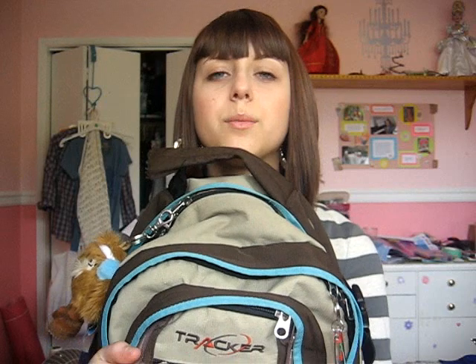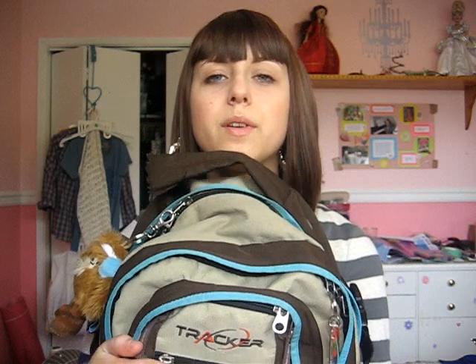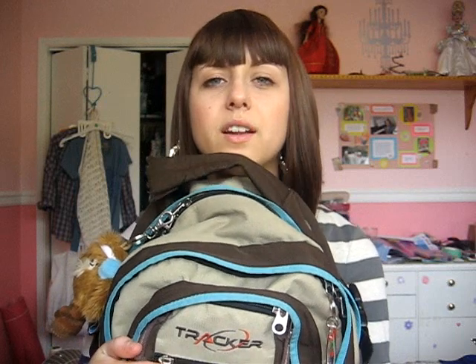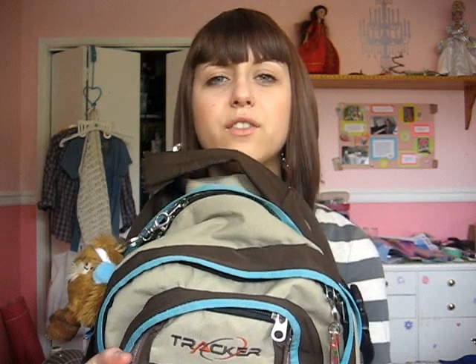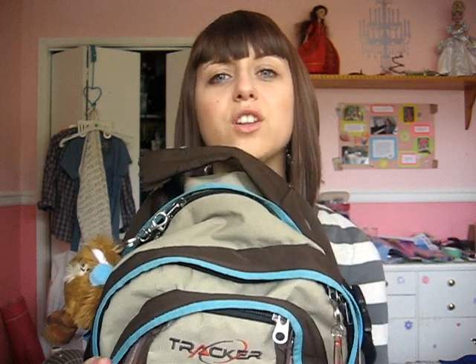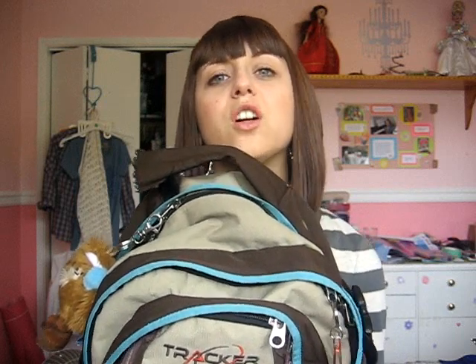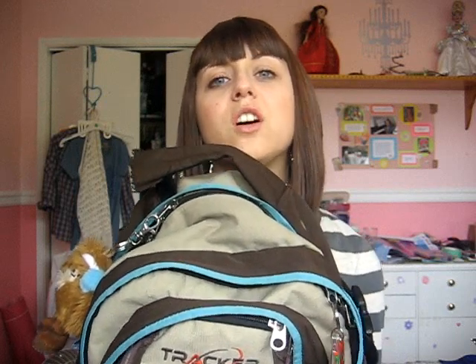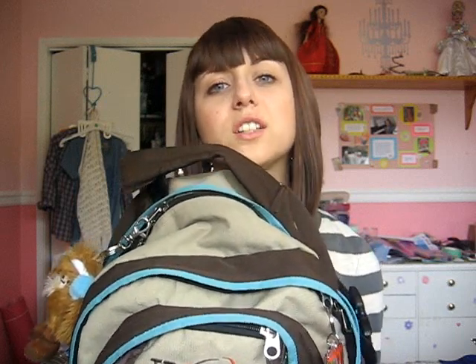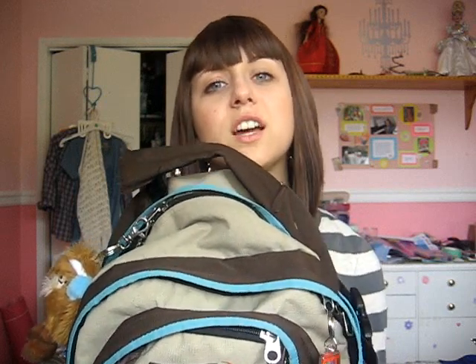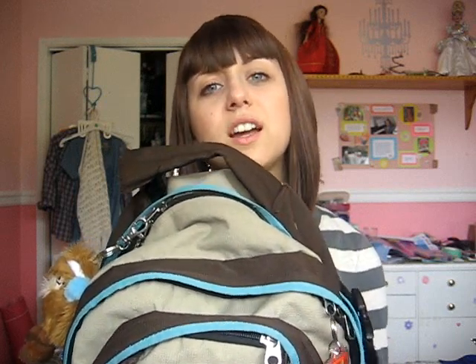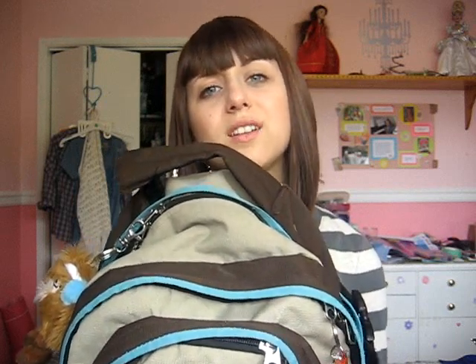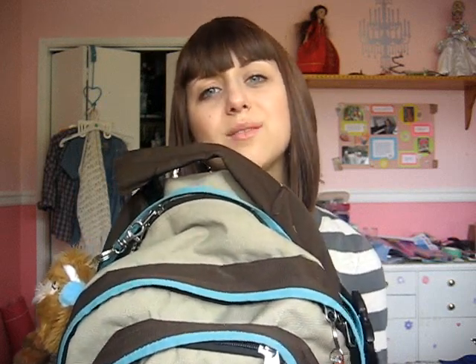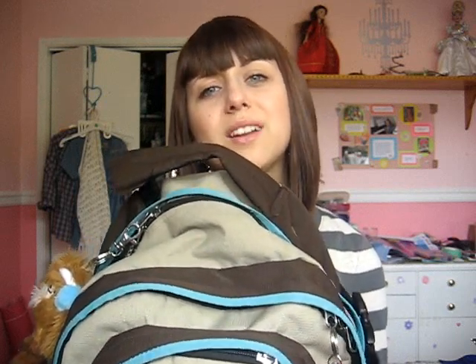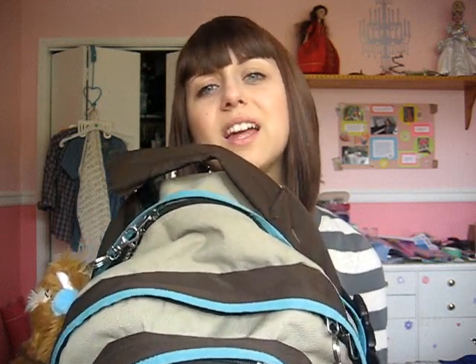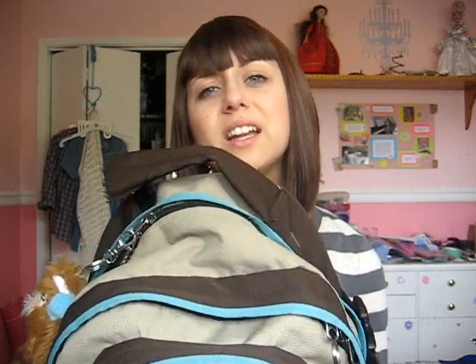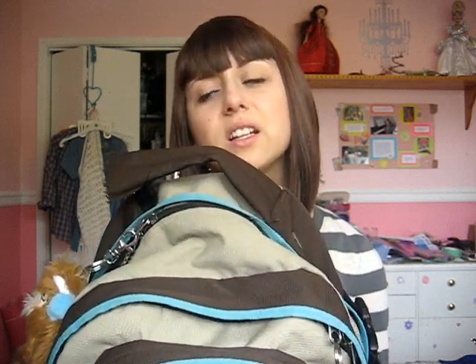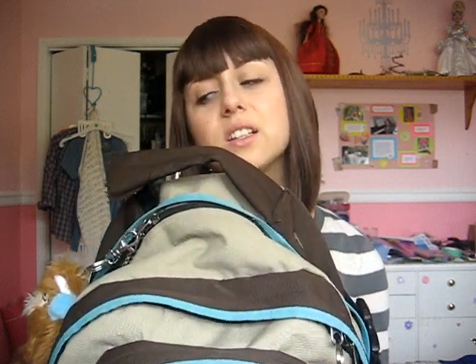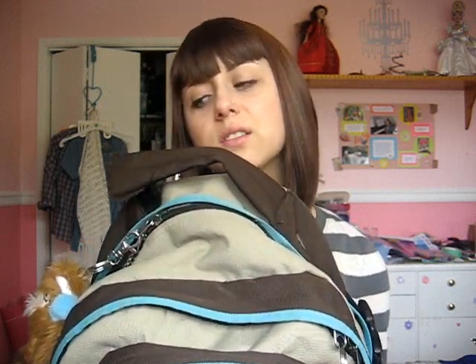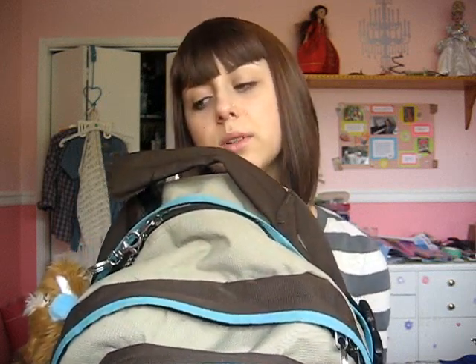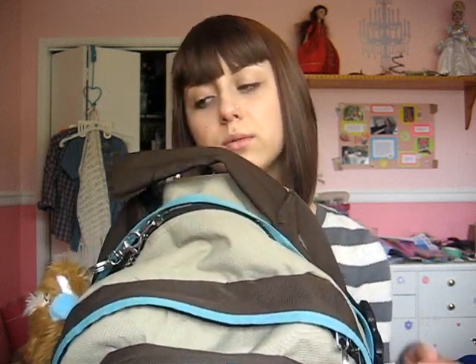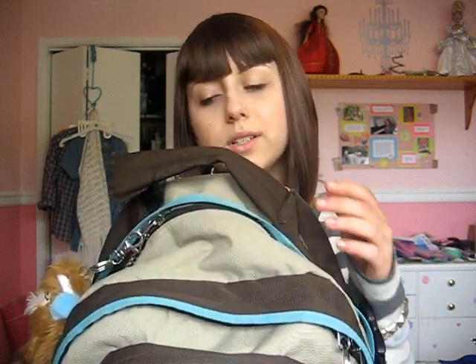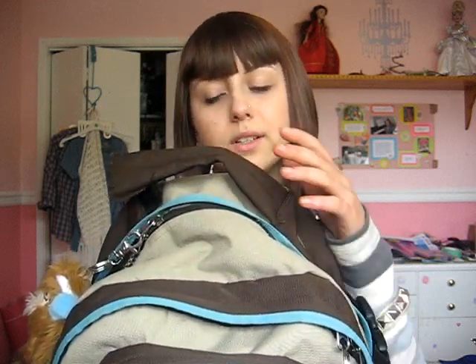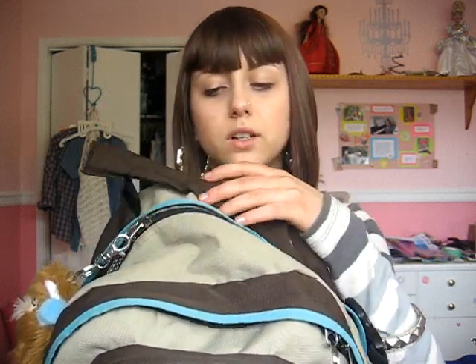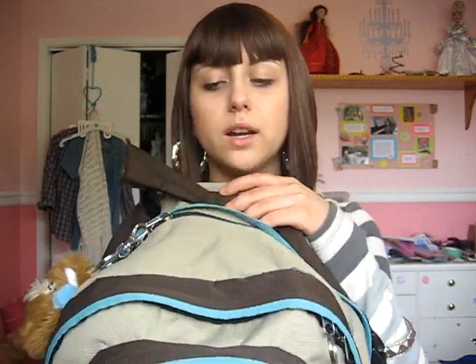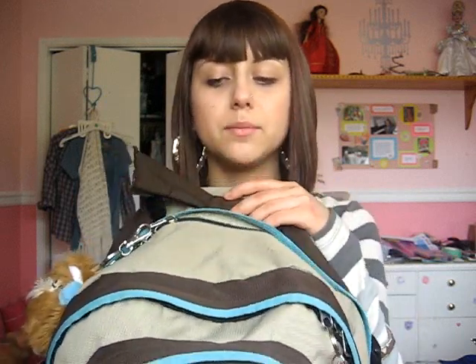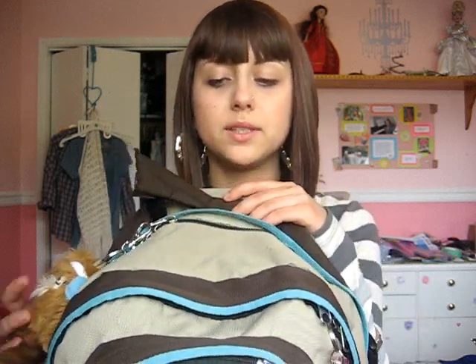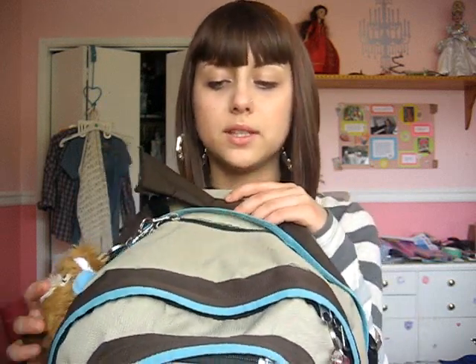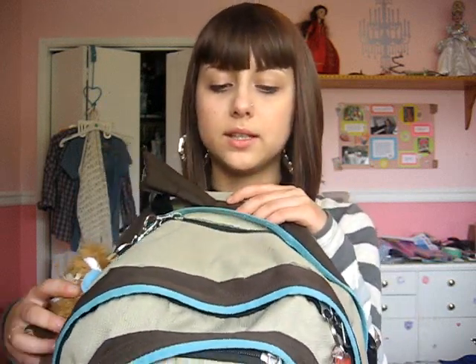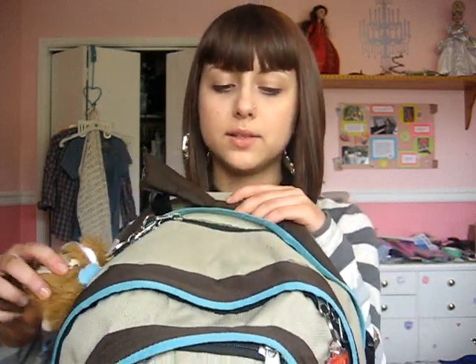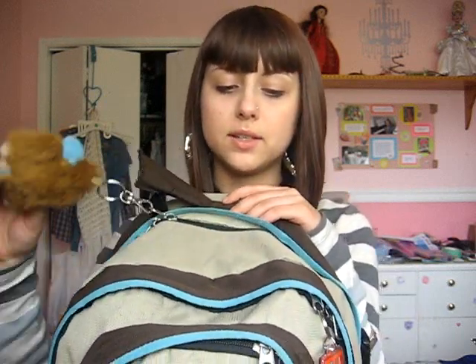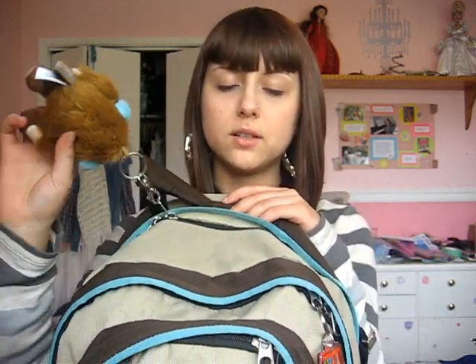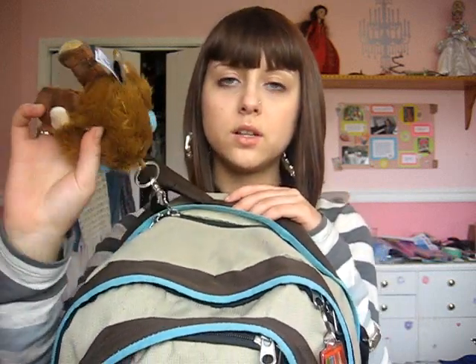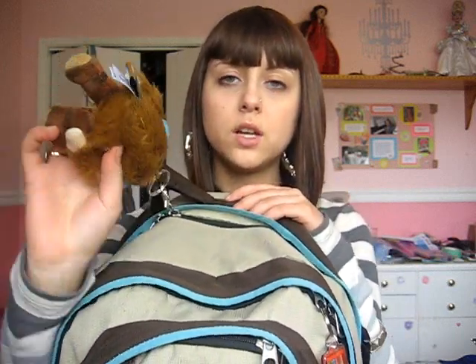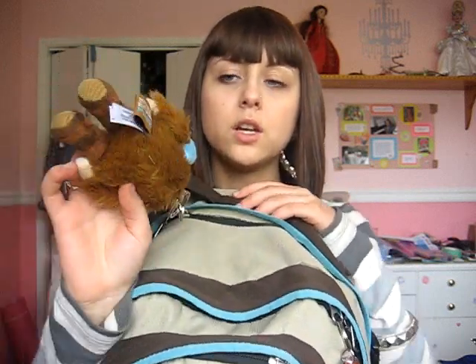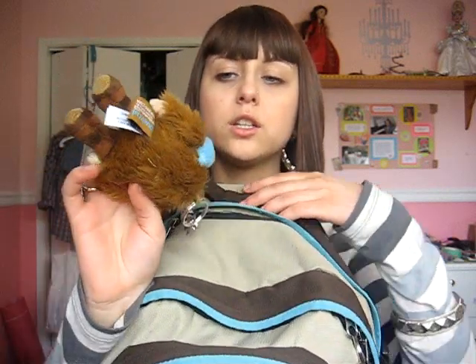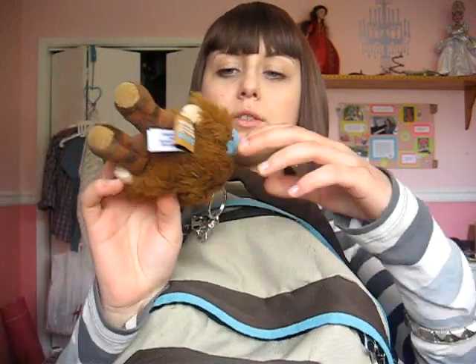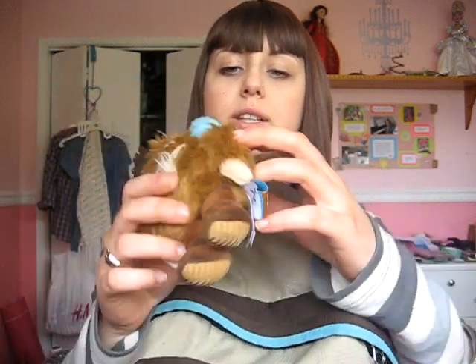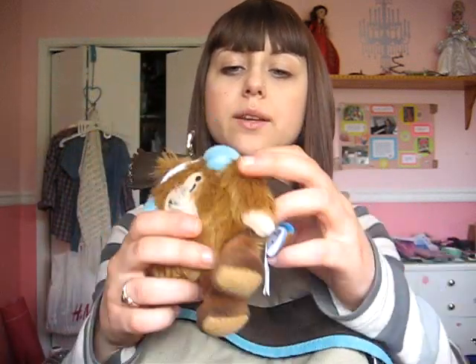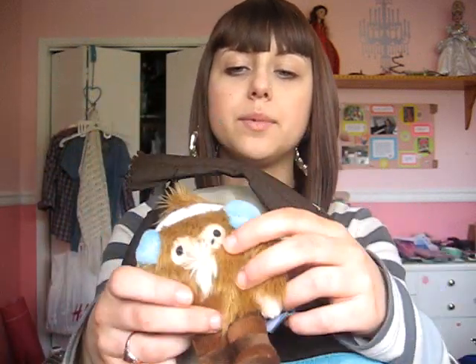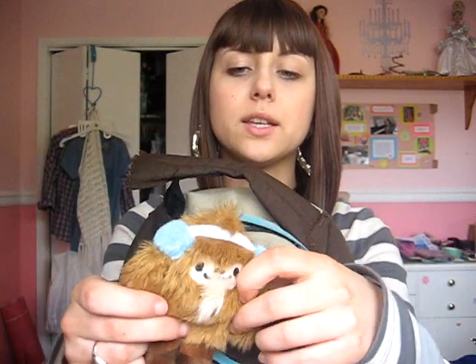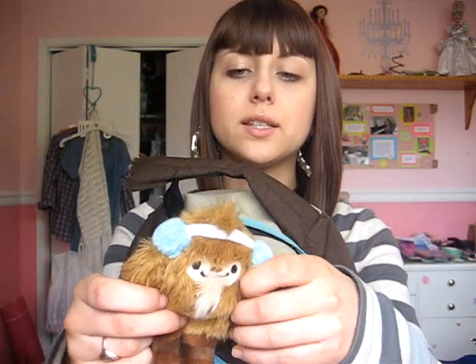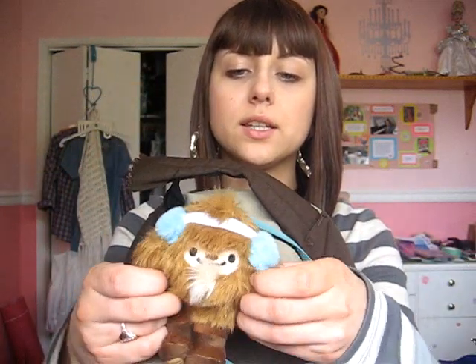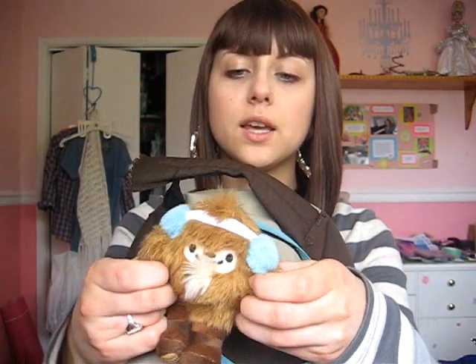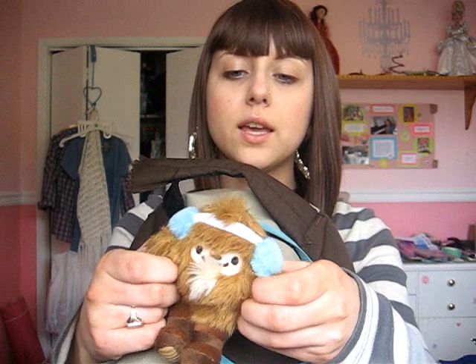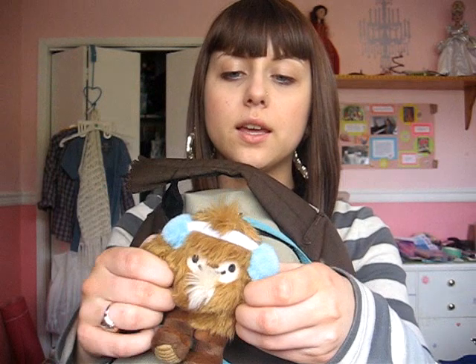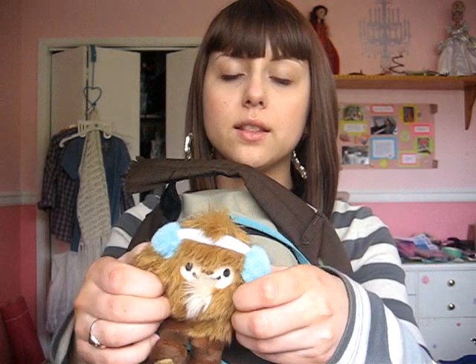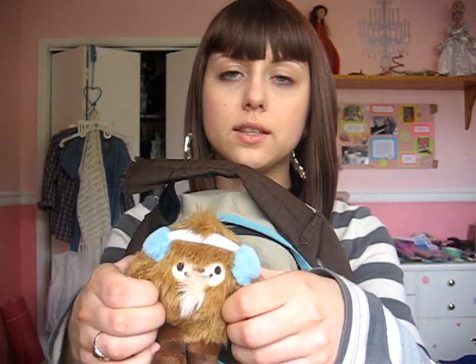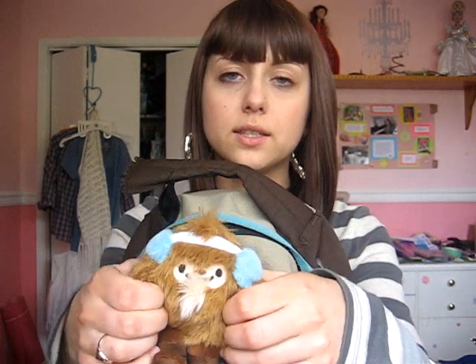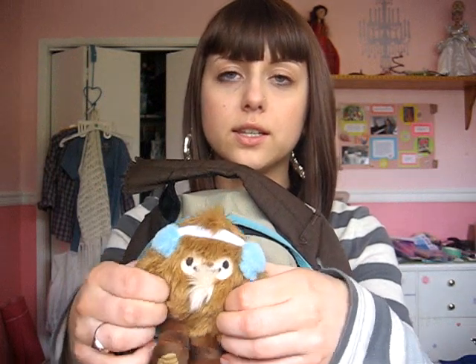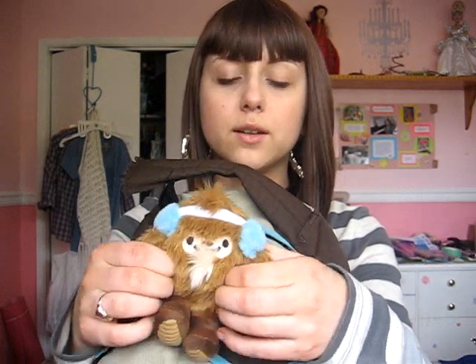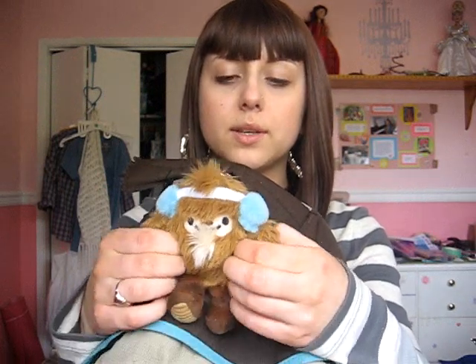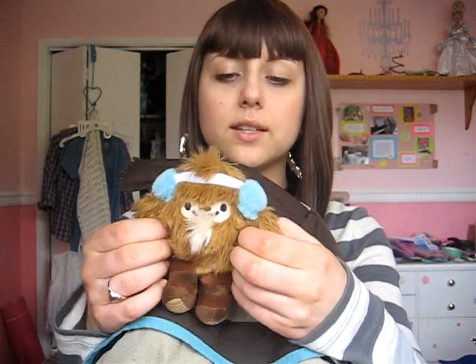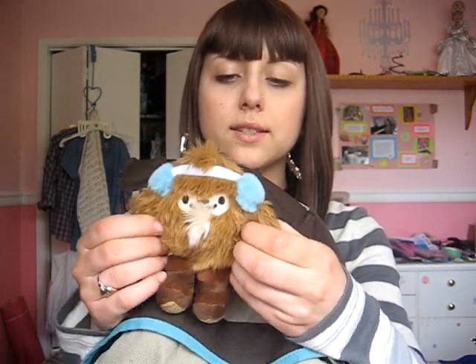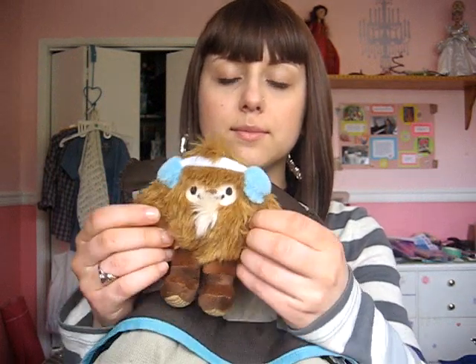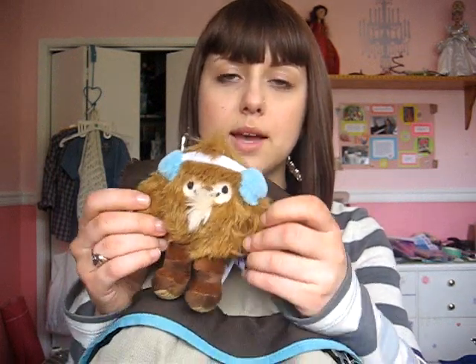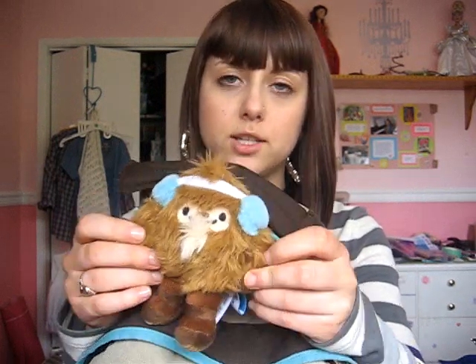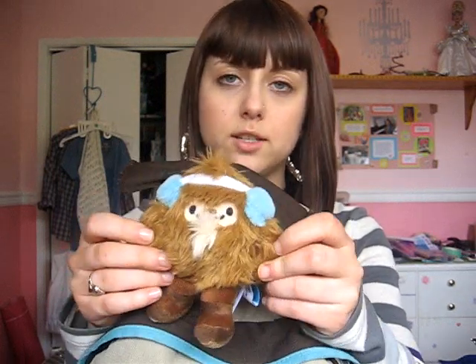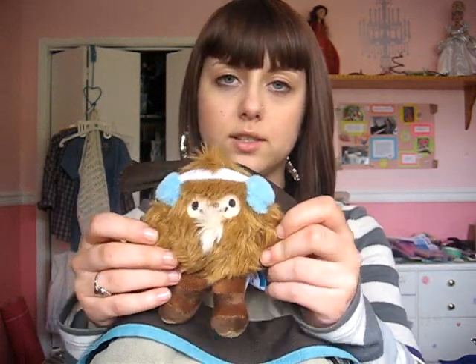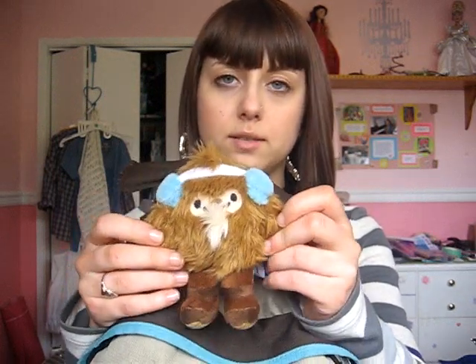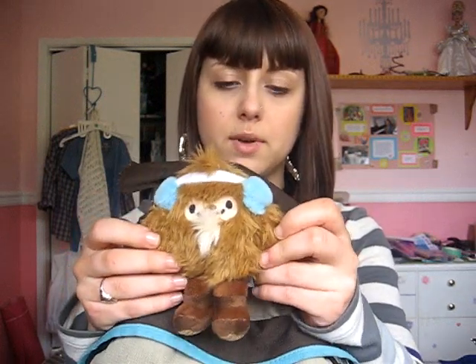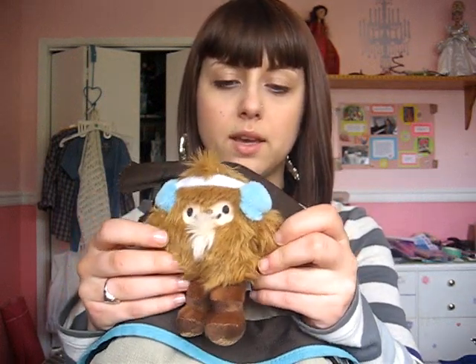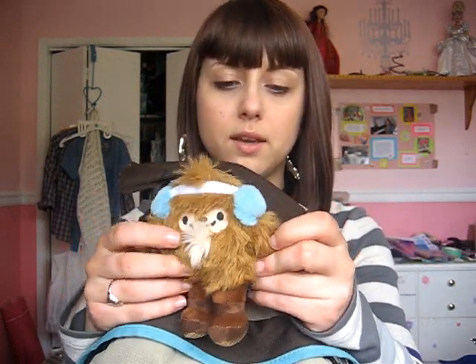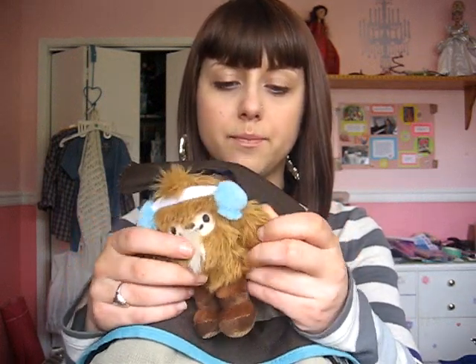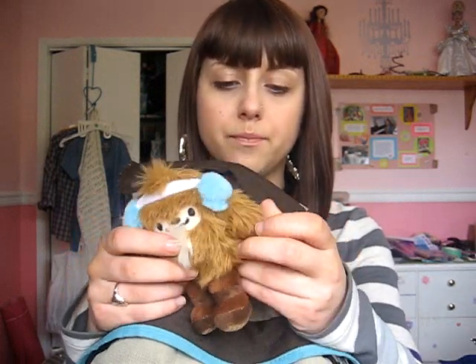I've had it for a long time and I hate it, but whatever. I still use it this year because it matches my...